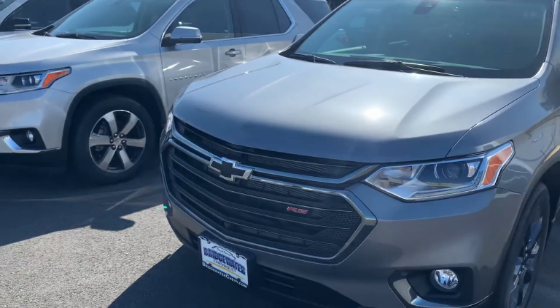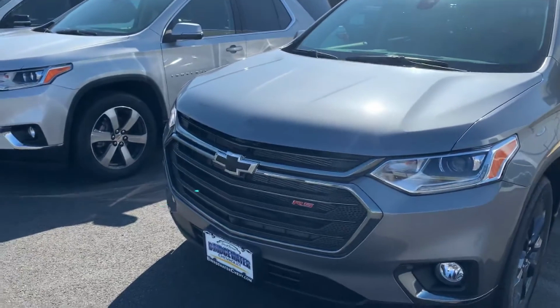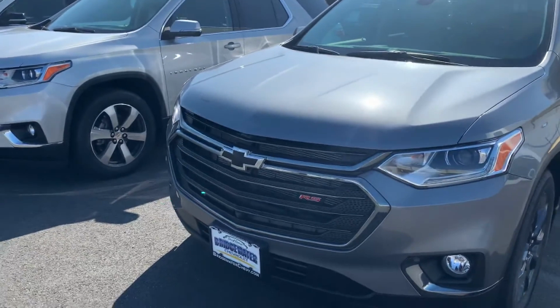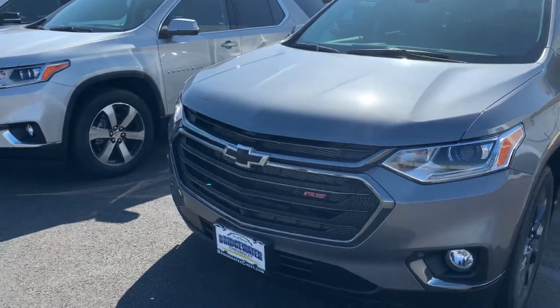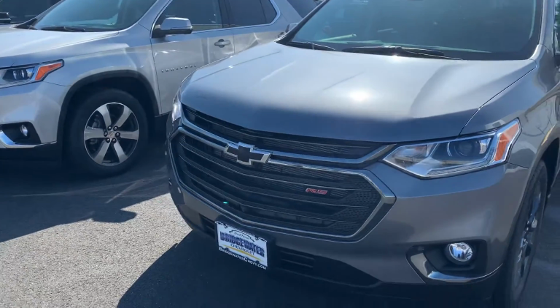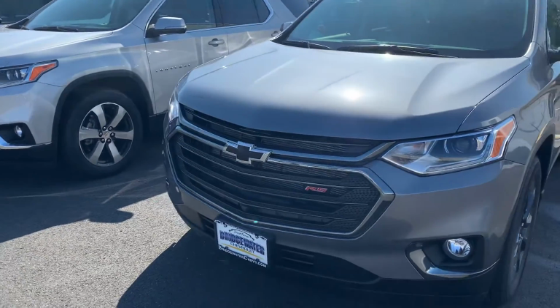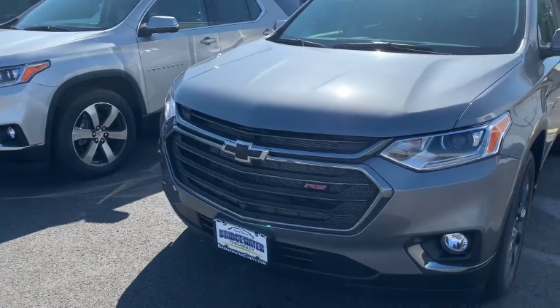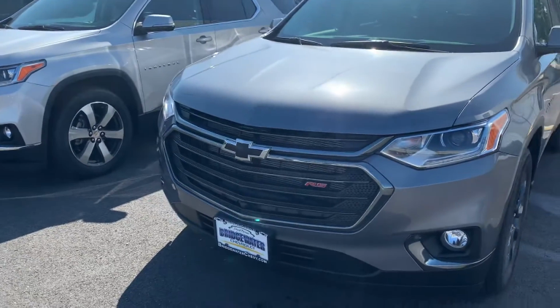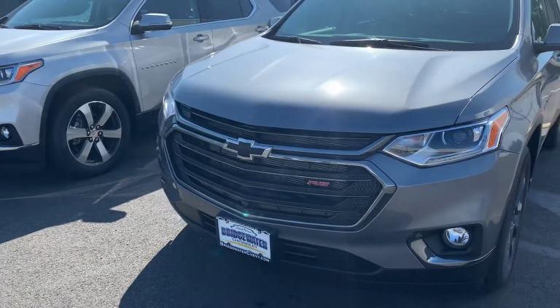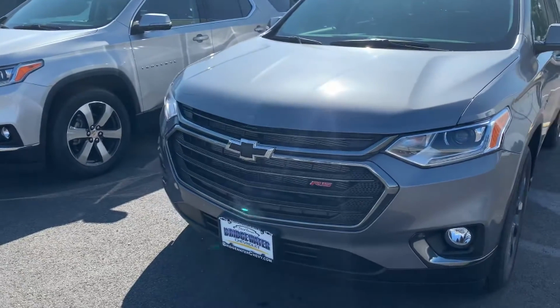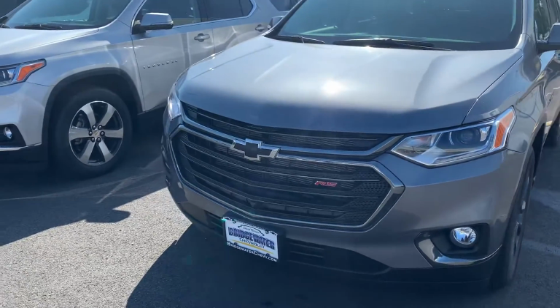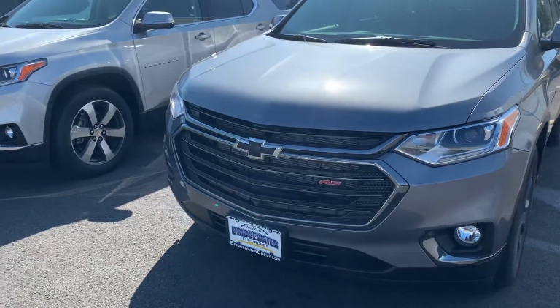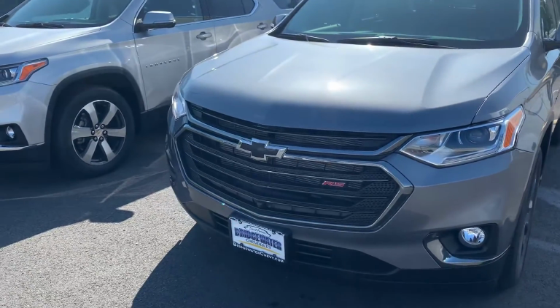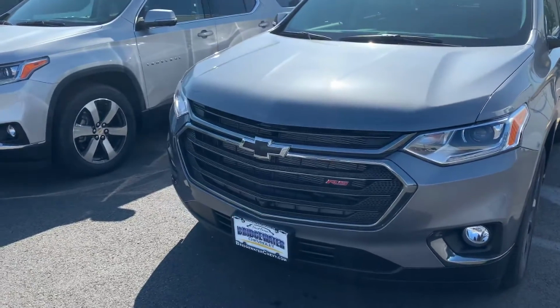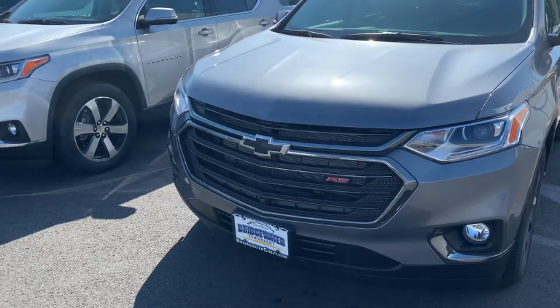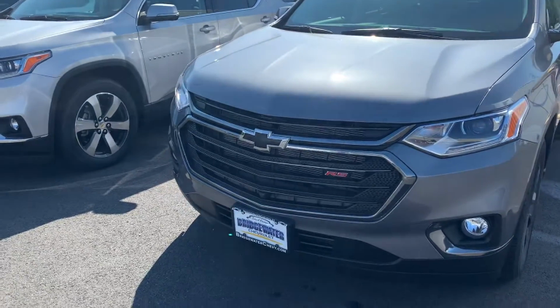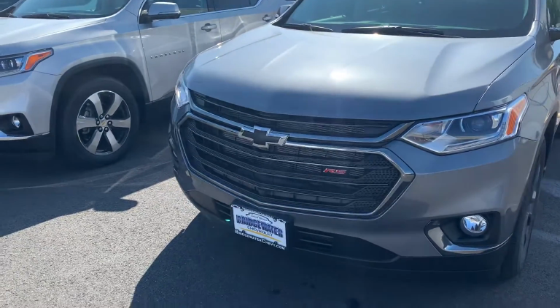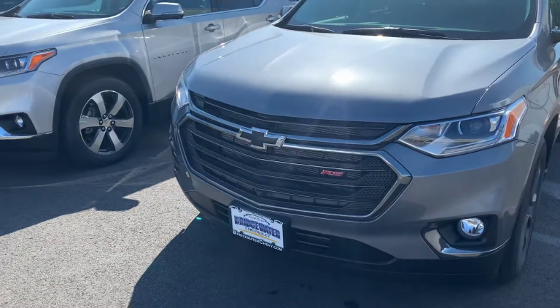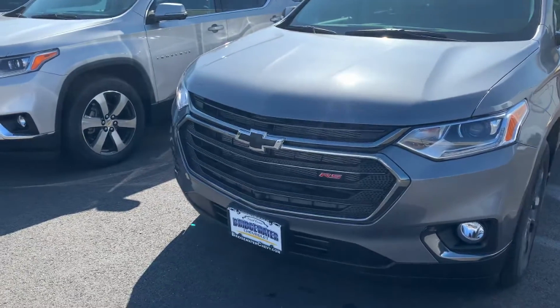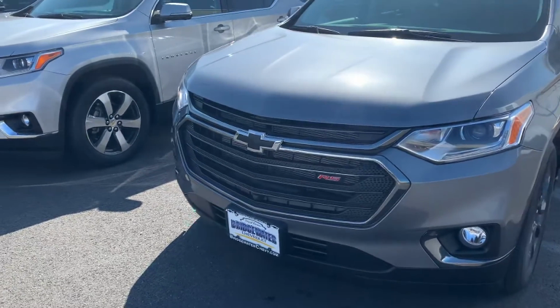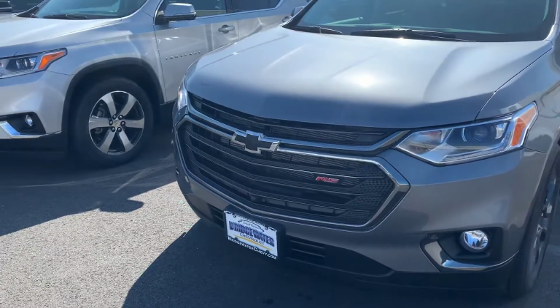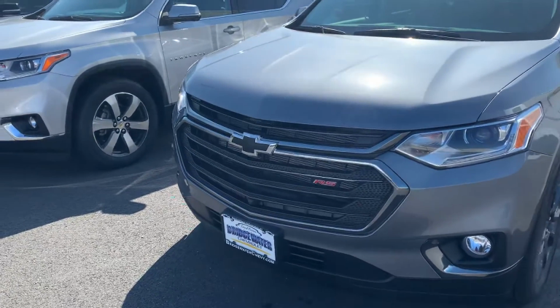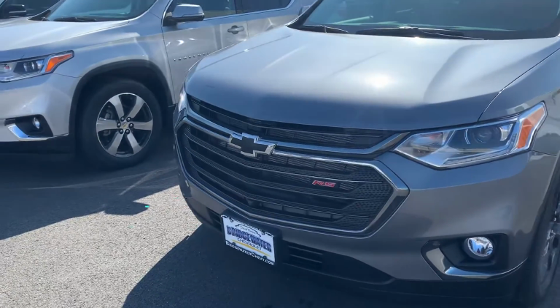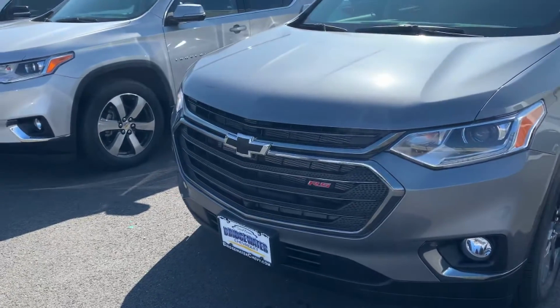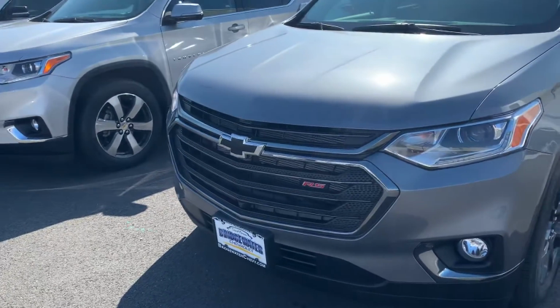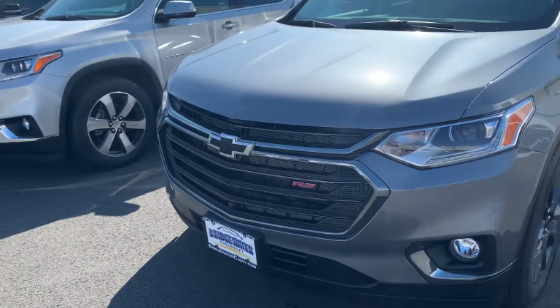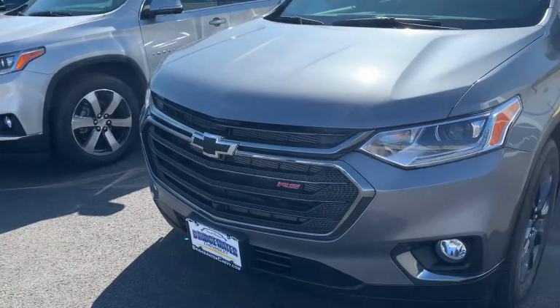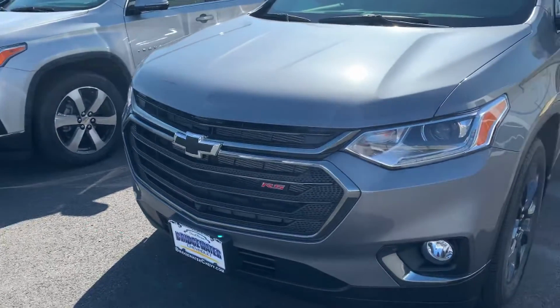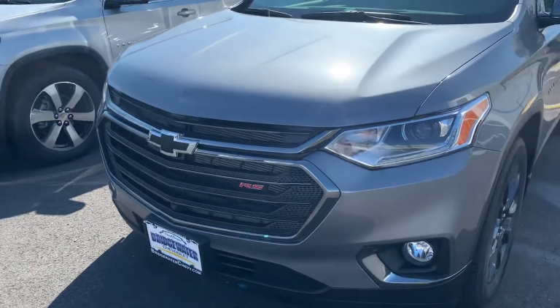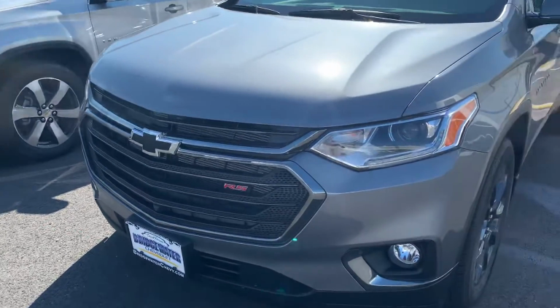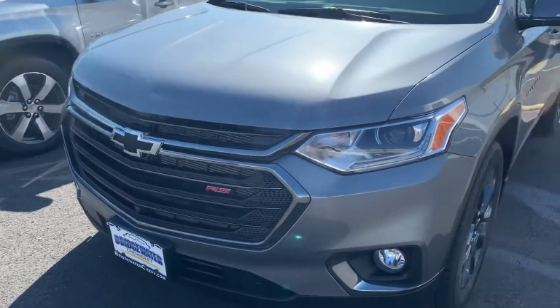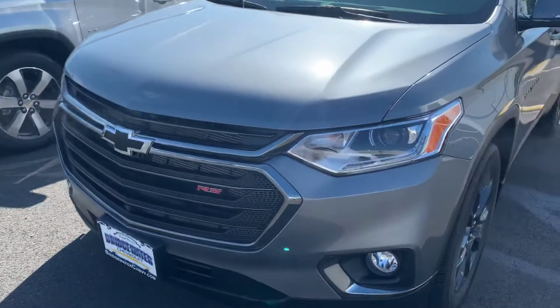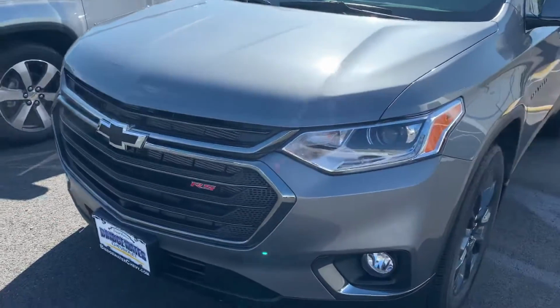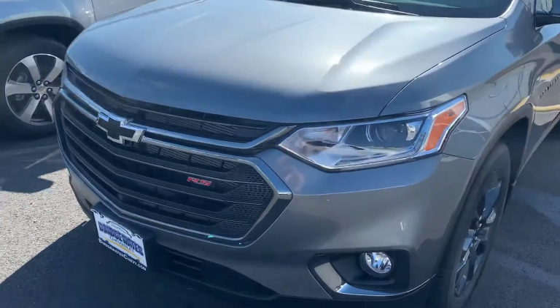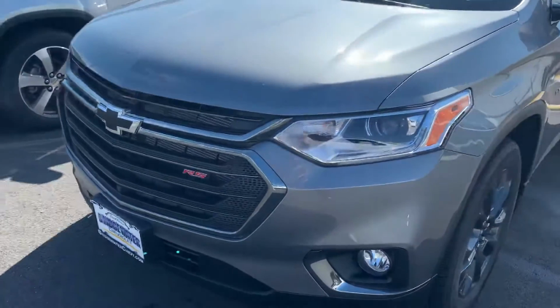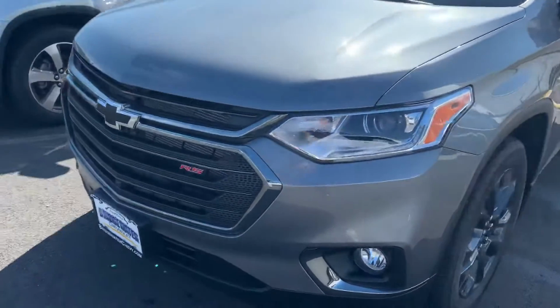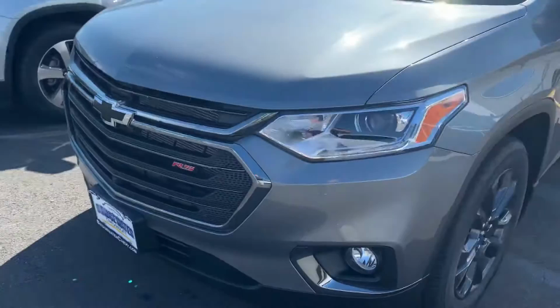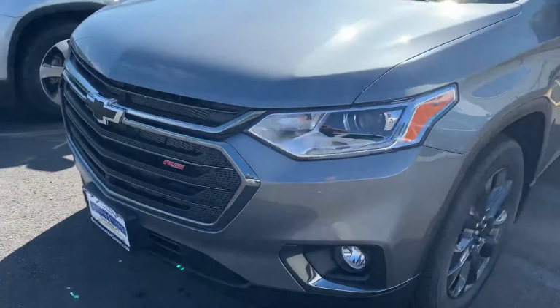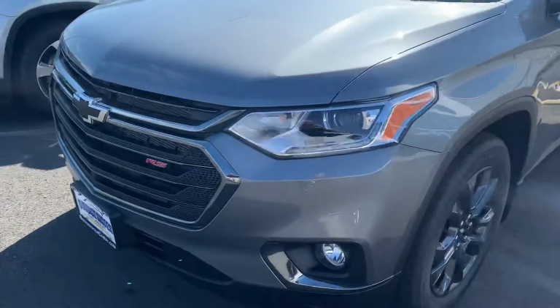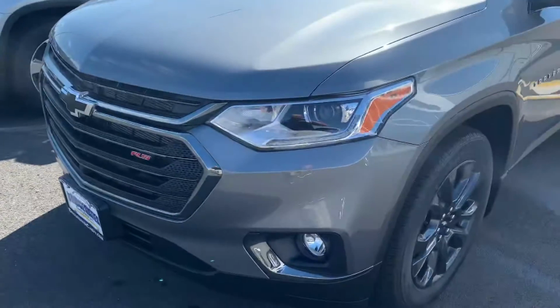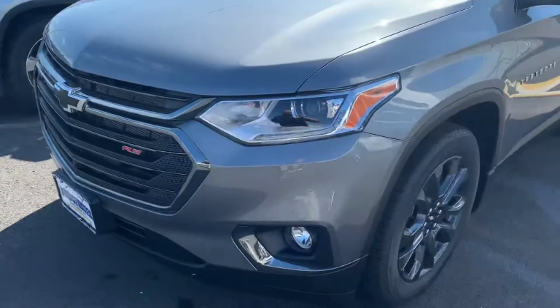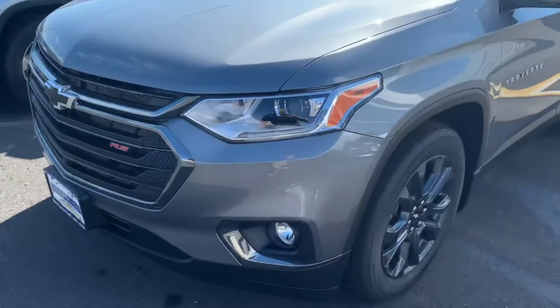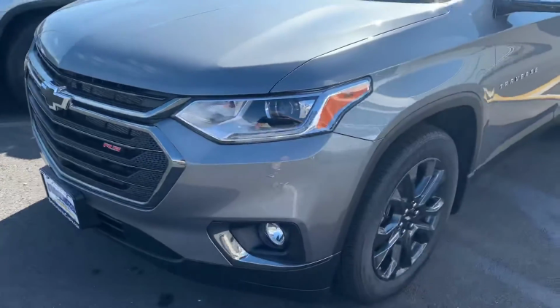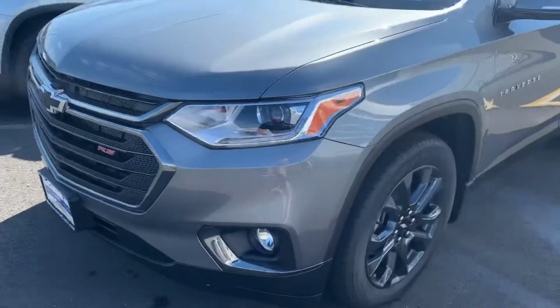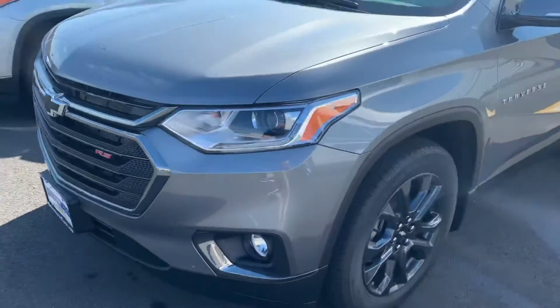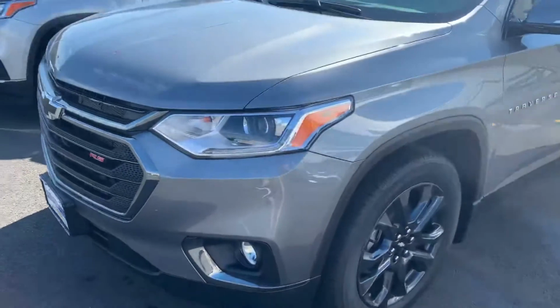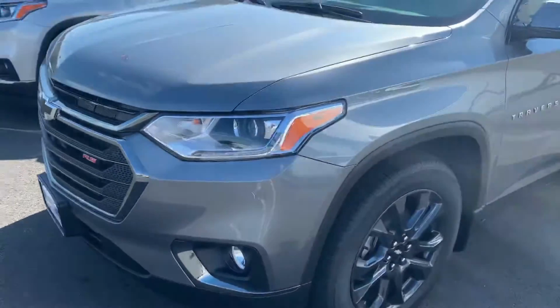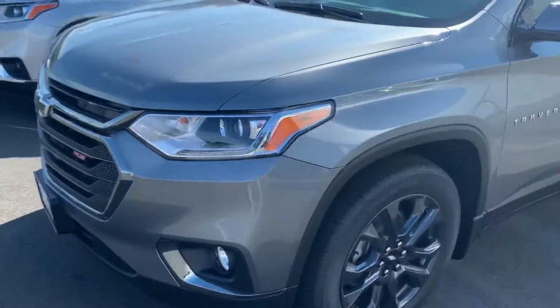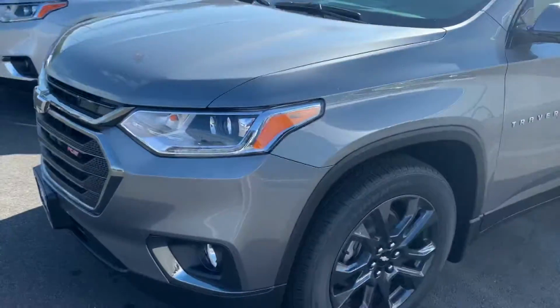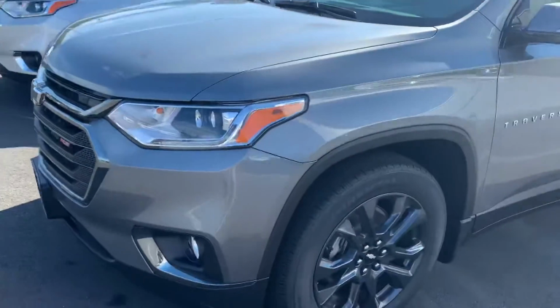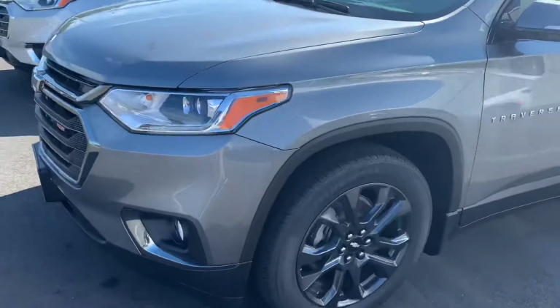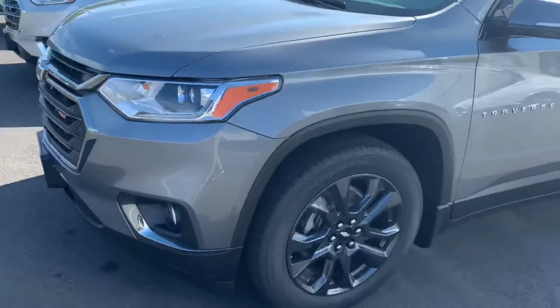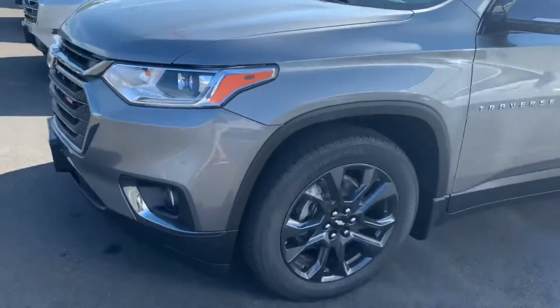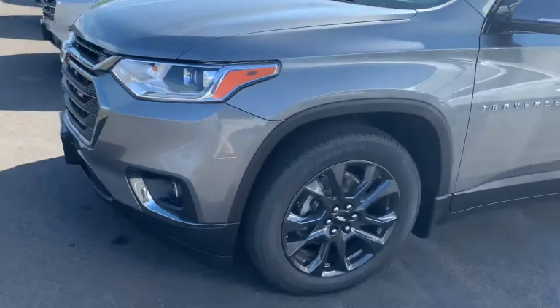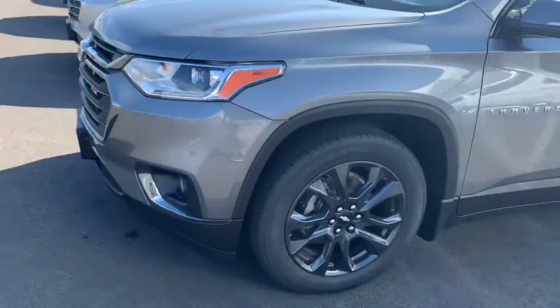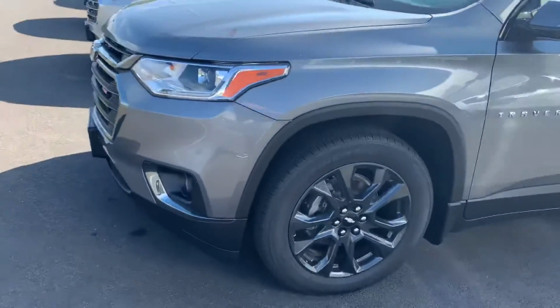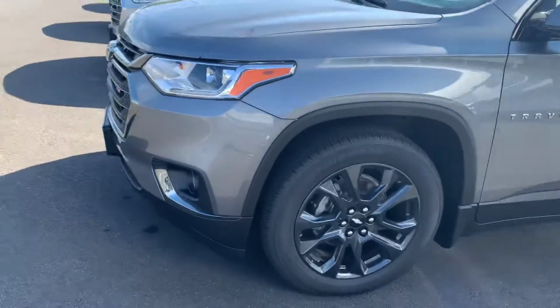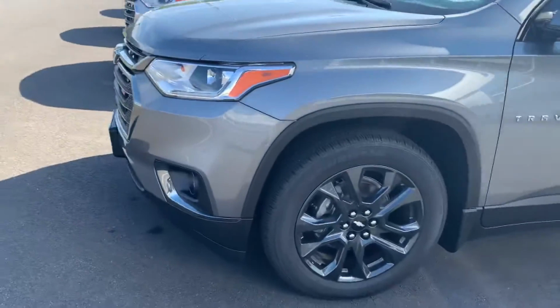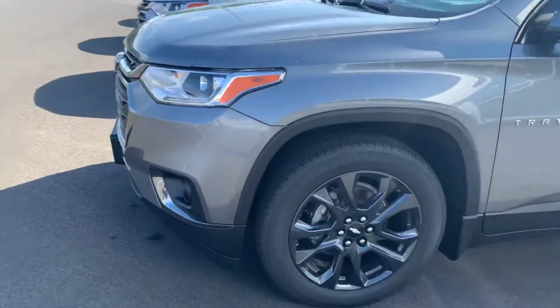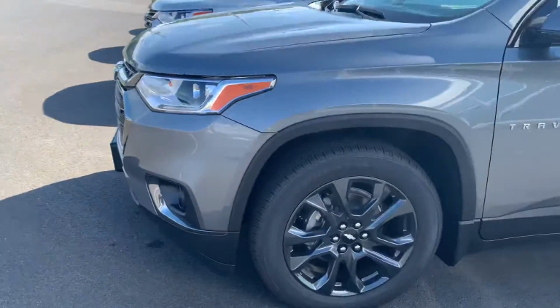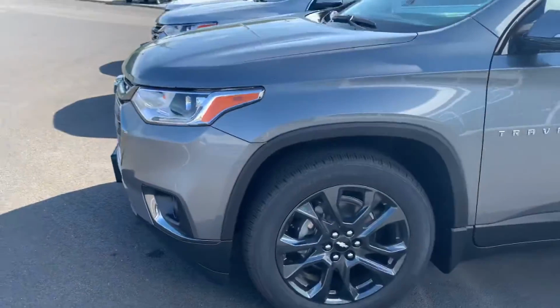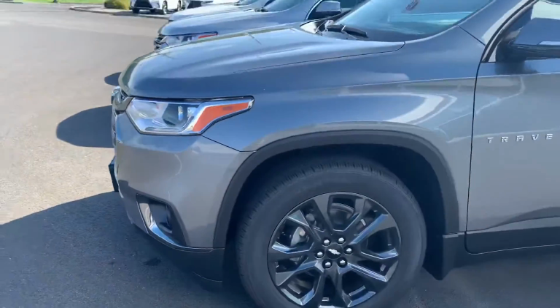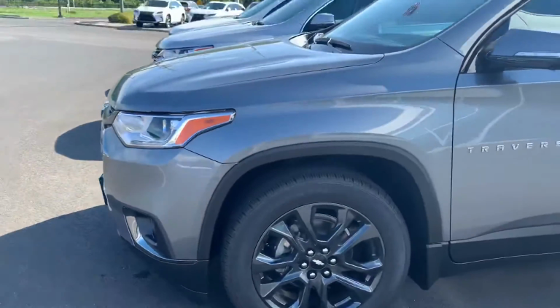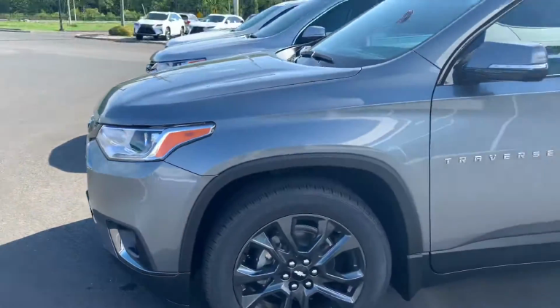This is the RS model. It has the black bow tie and RS trim, fog lights, and argent 20-inch wheels.